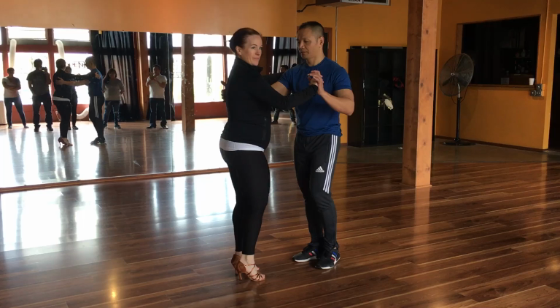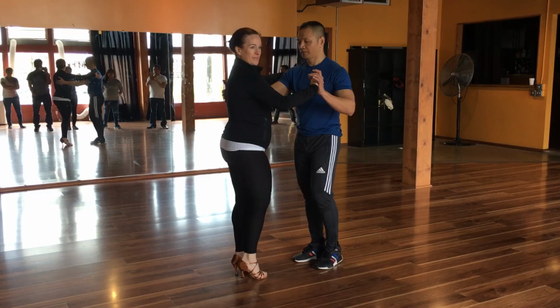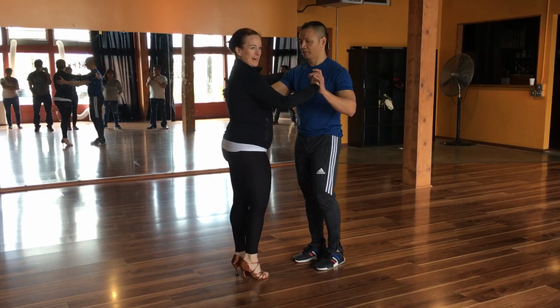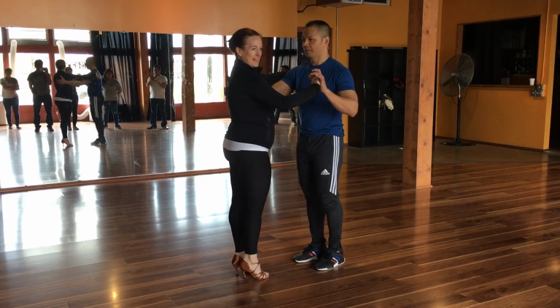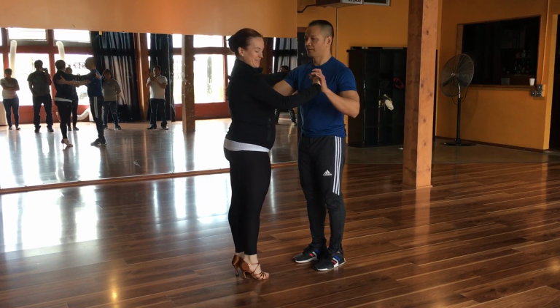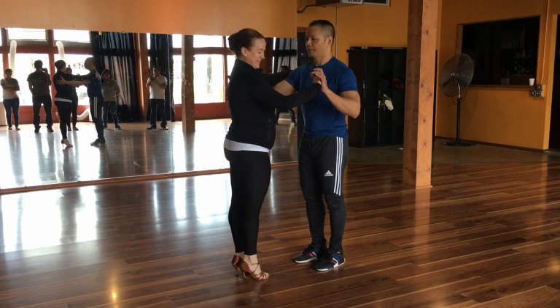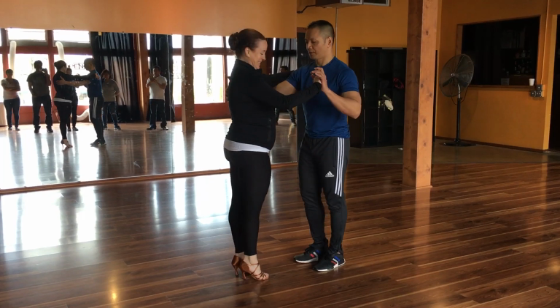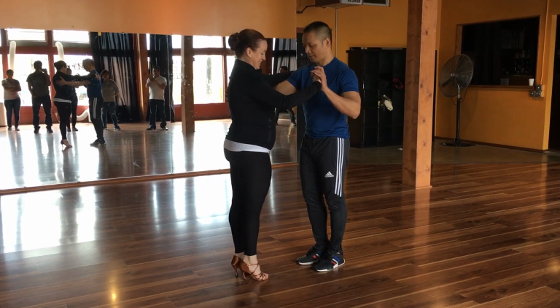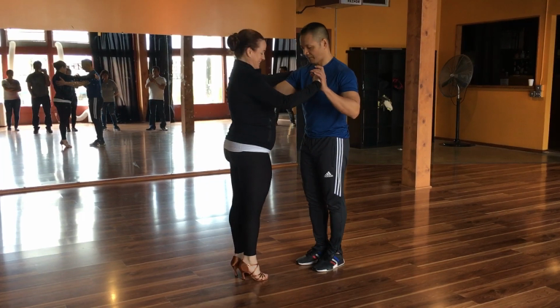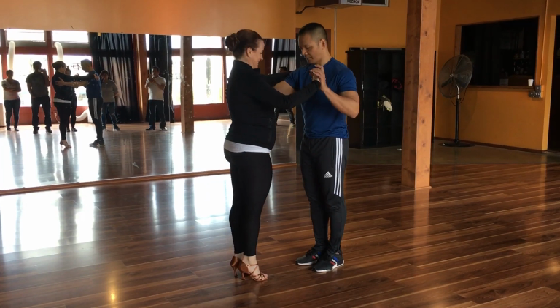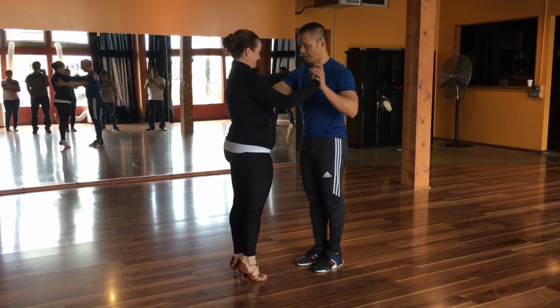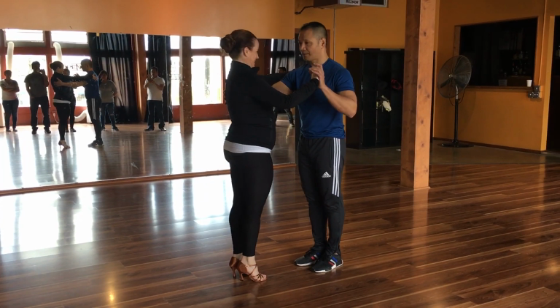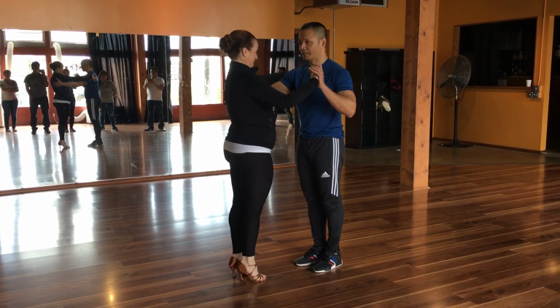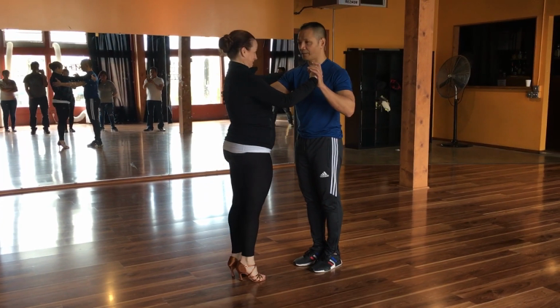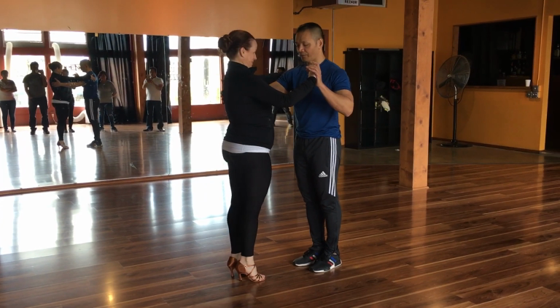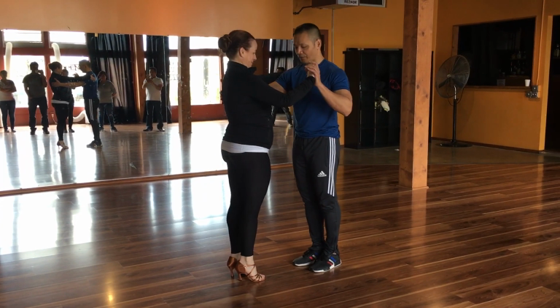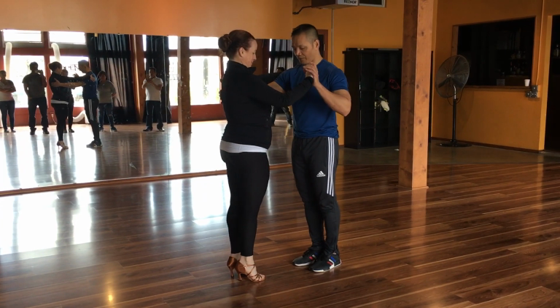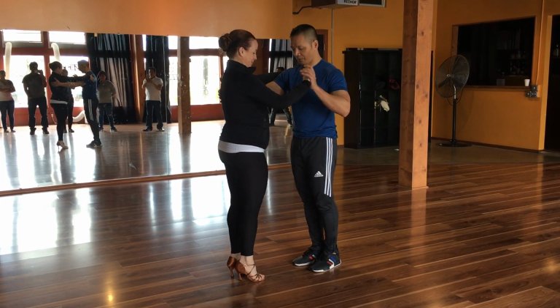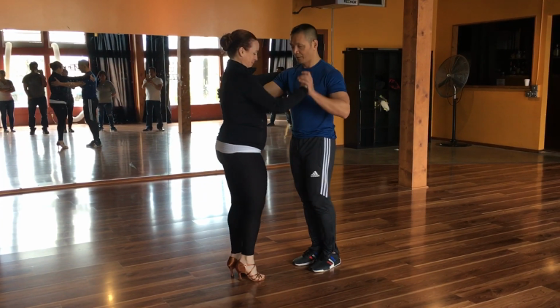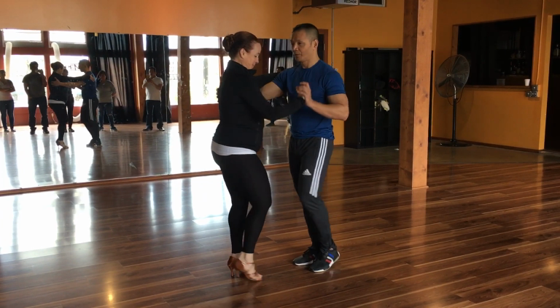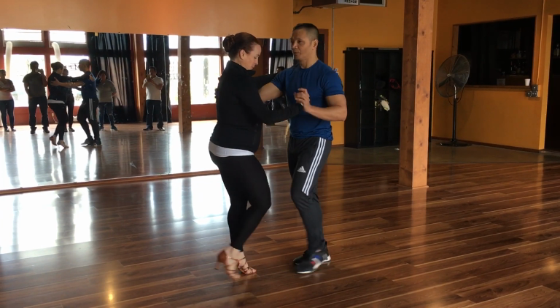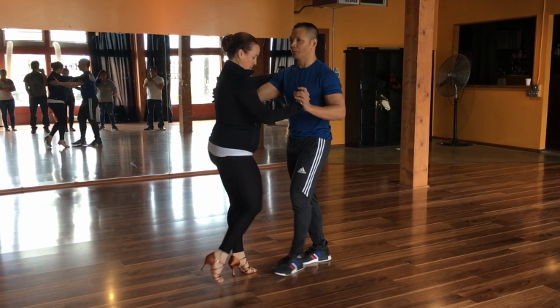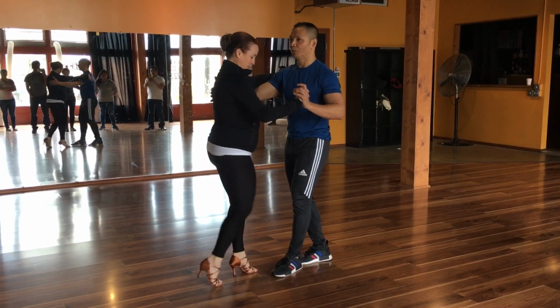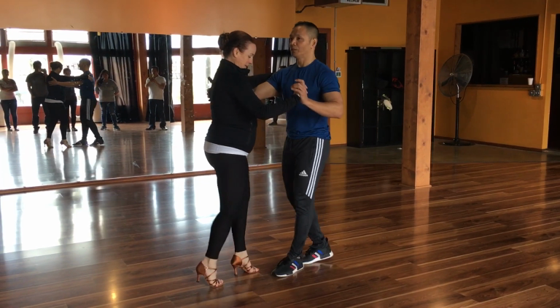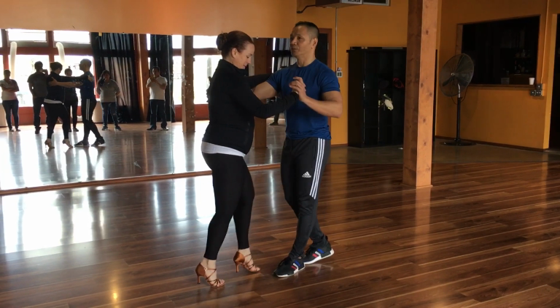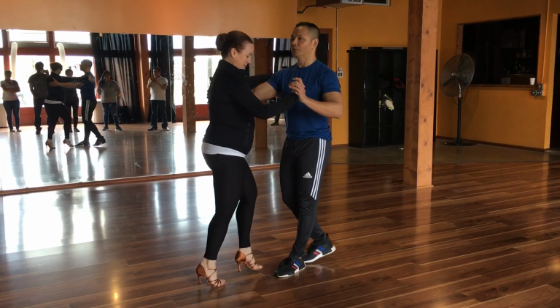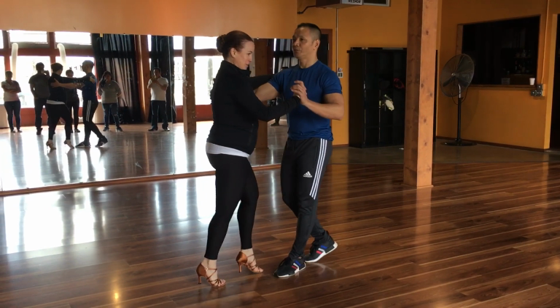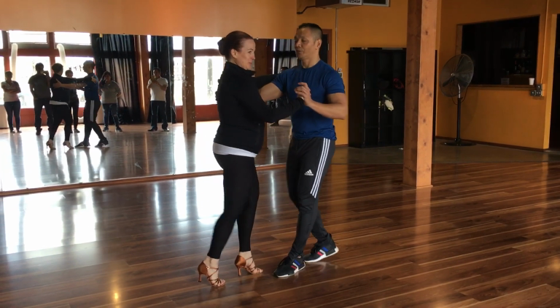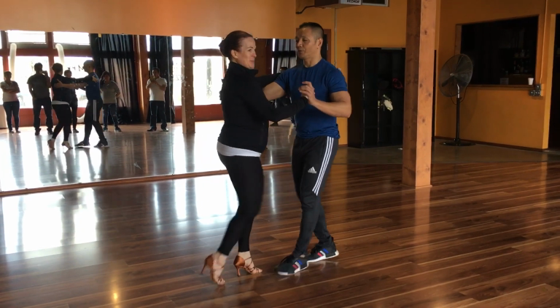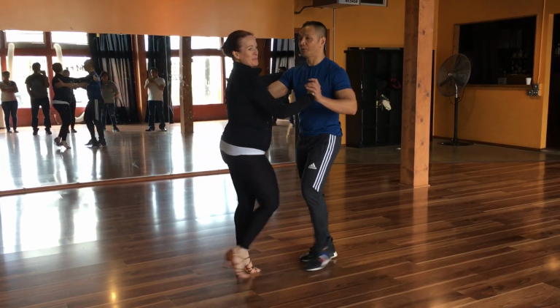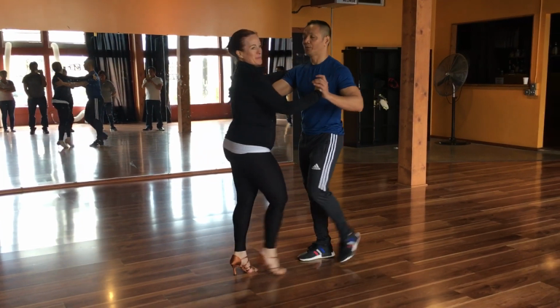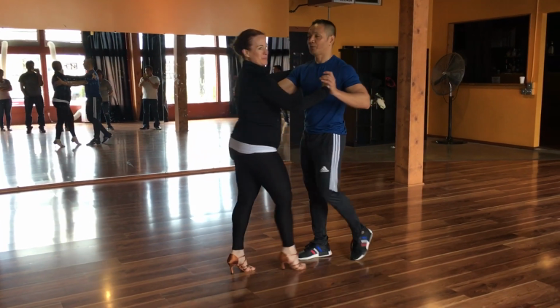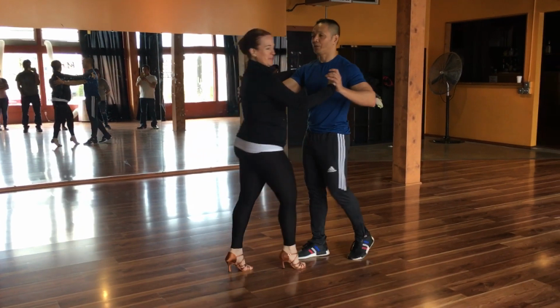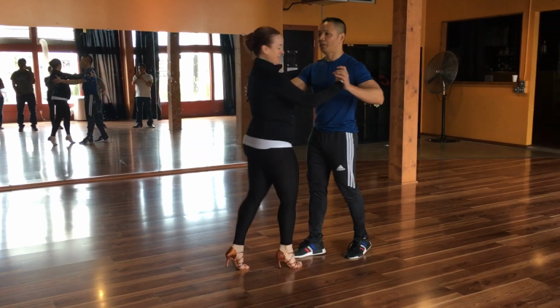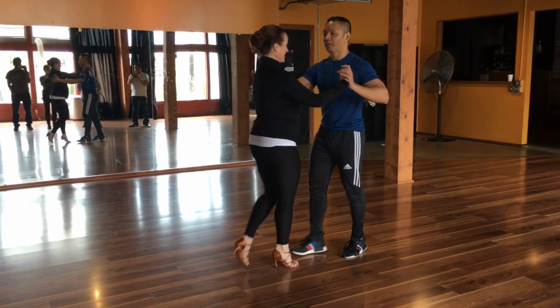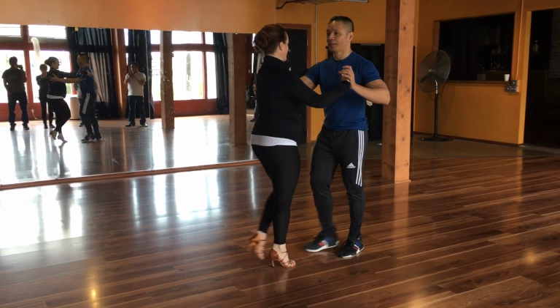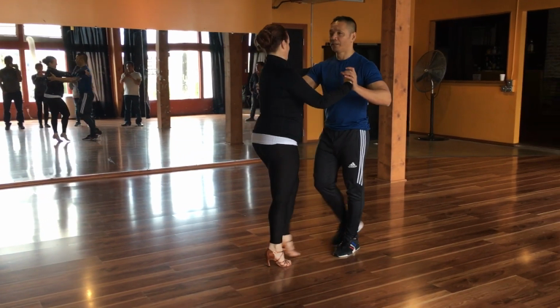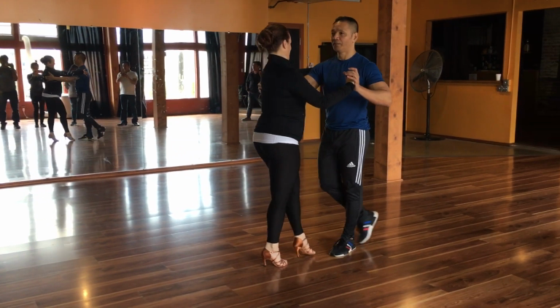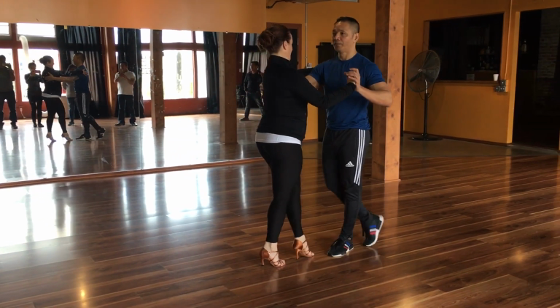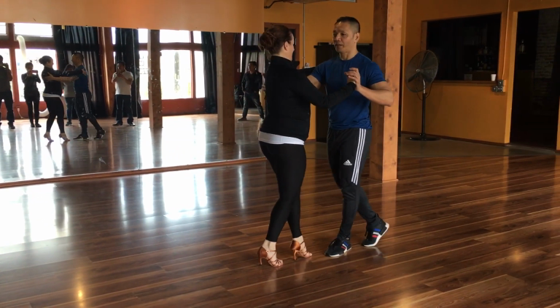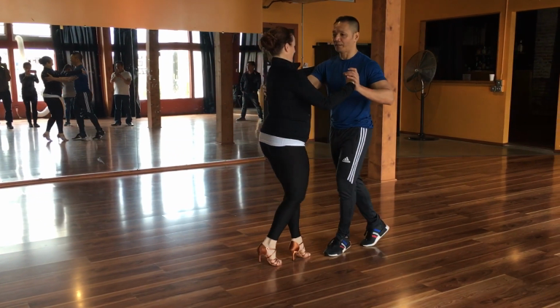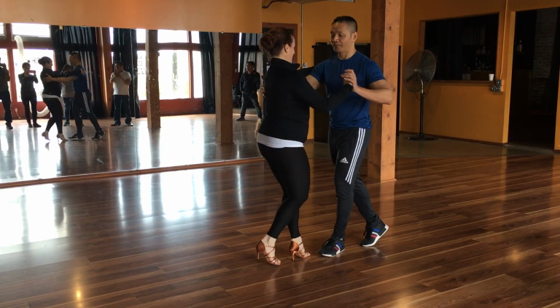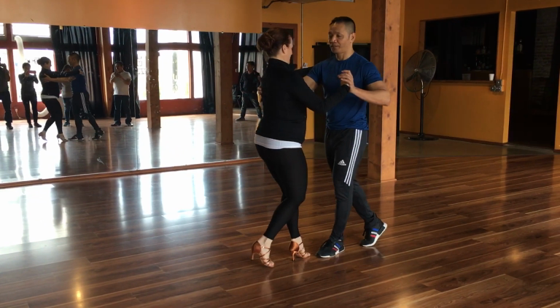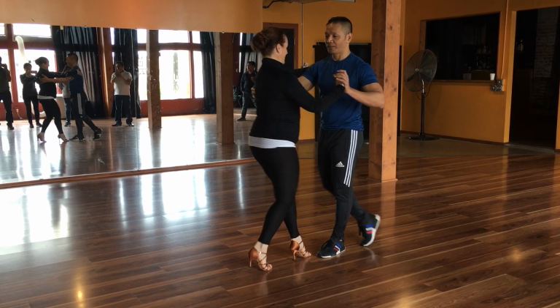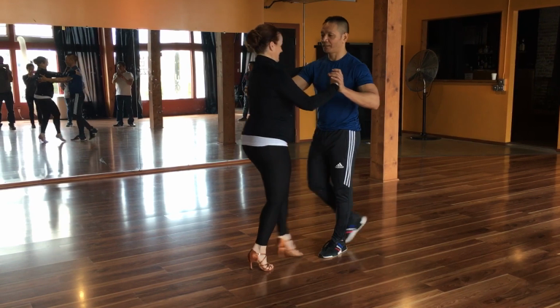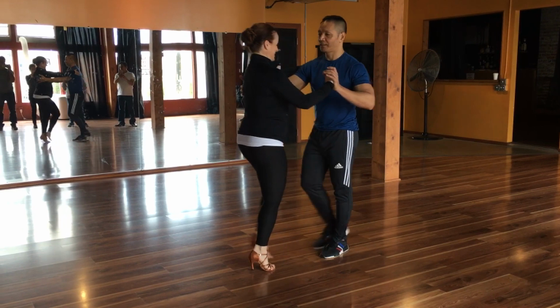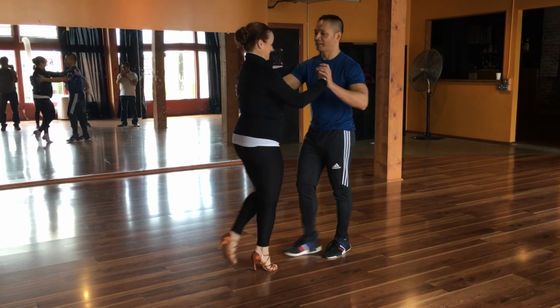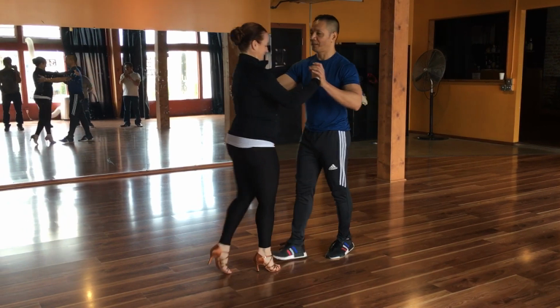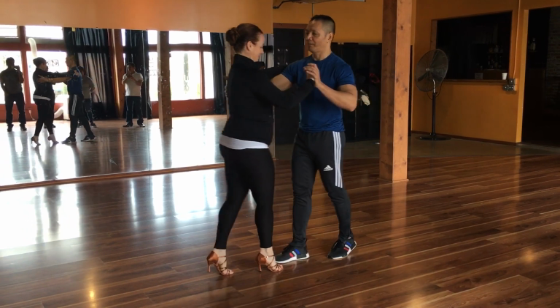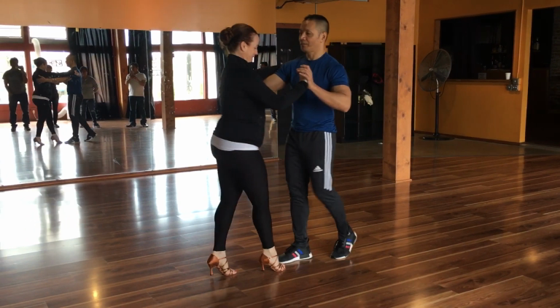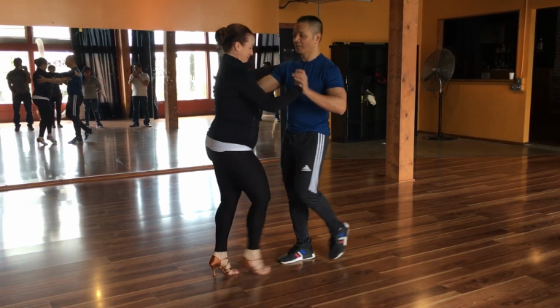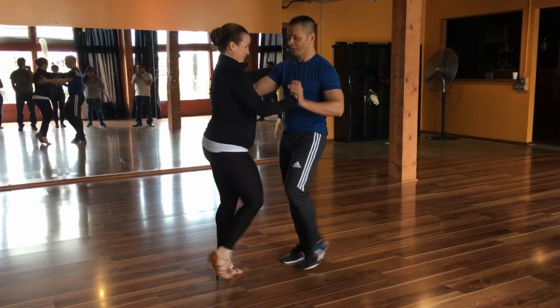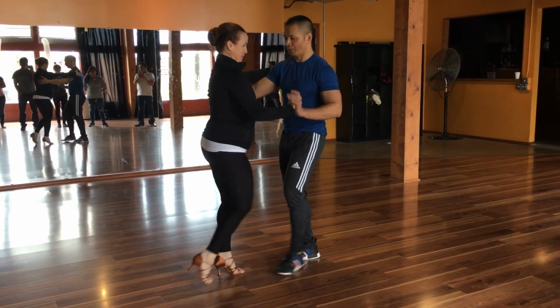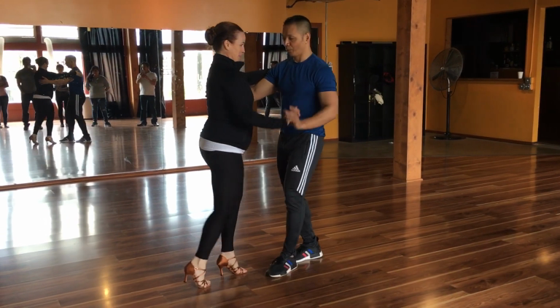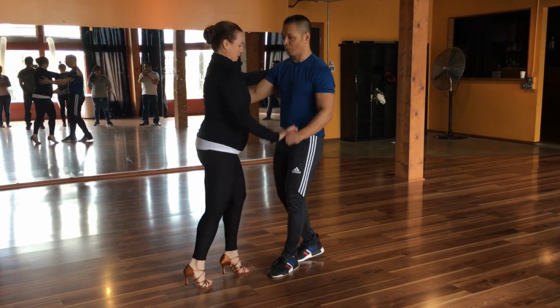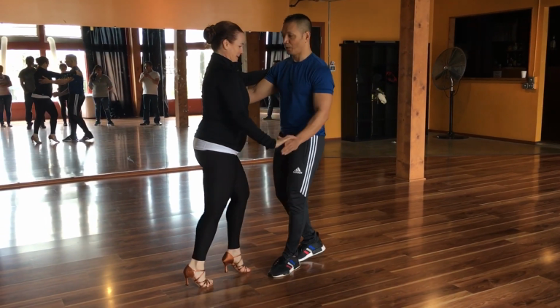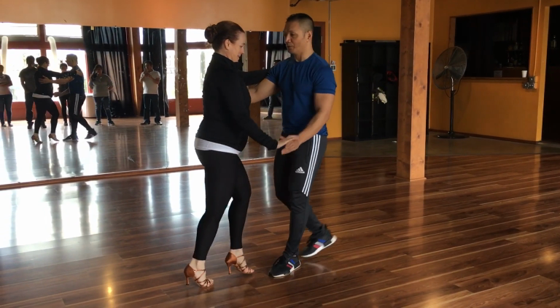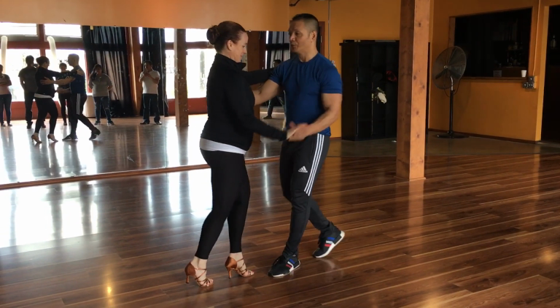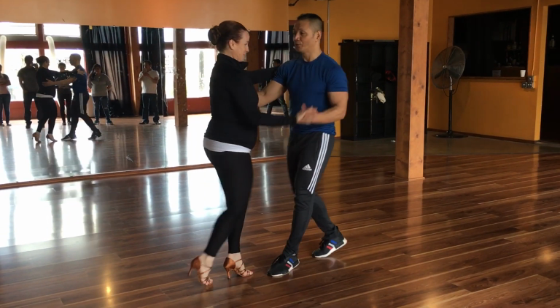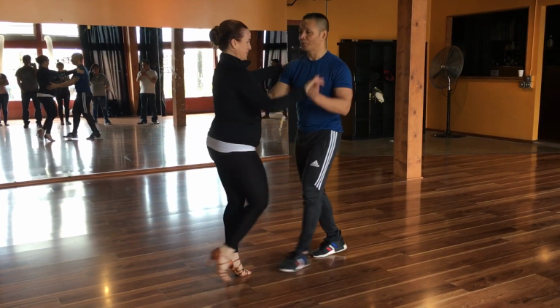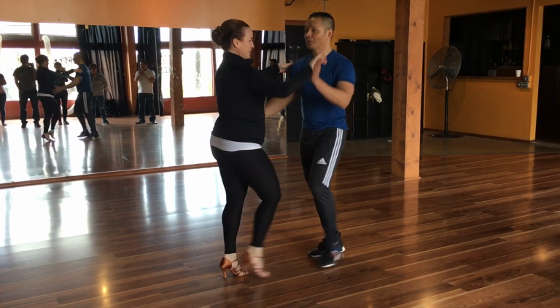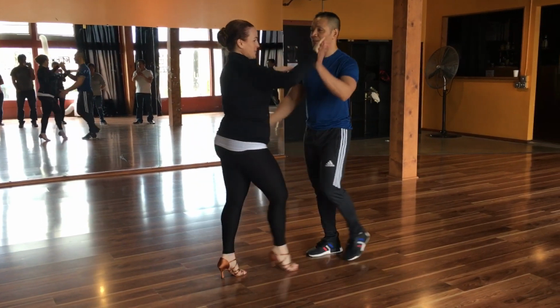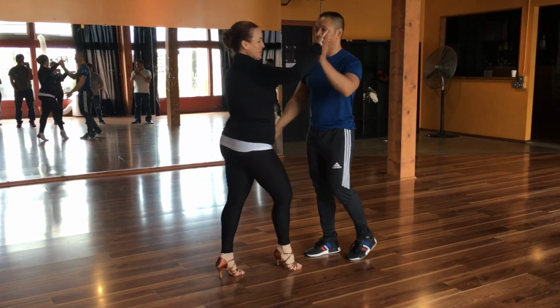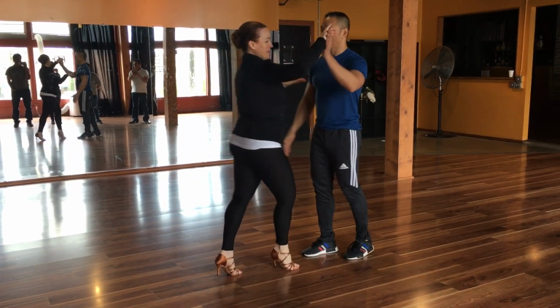Five, six, seven. One, two, three. Five, six, seven. One, two, three.